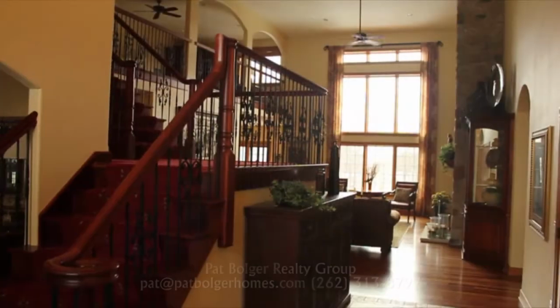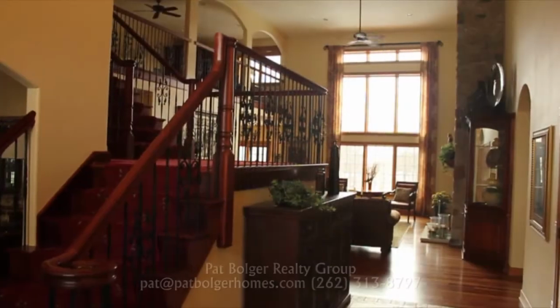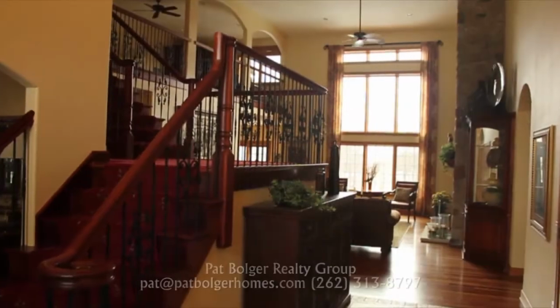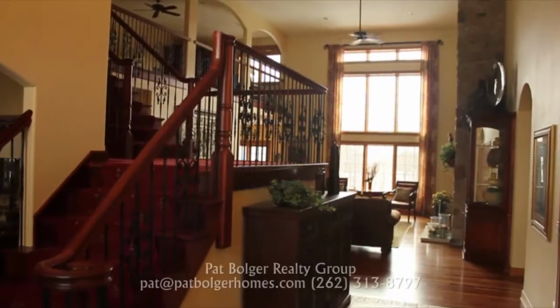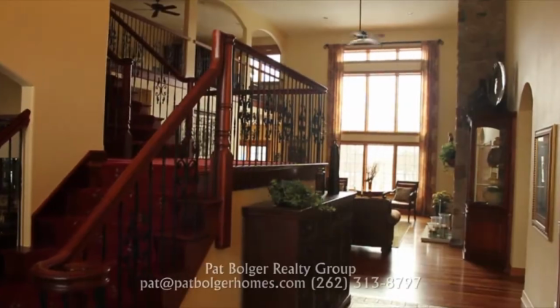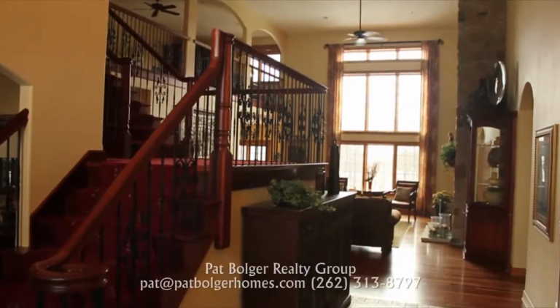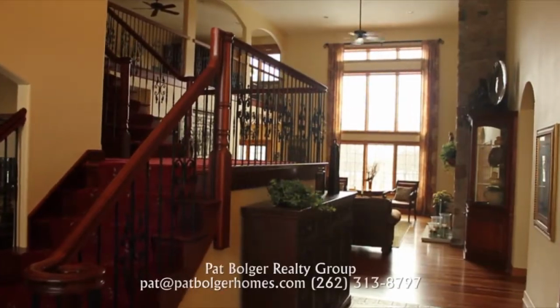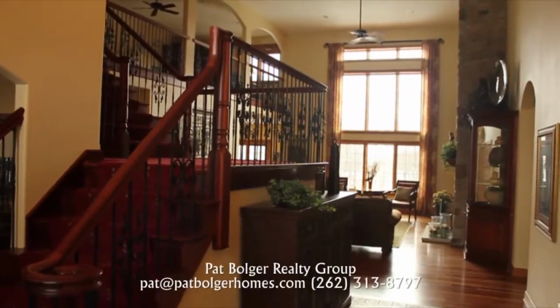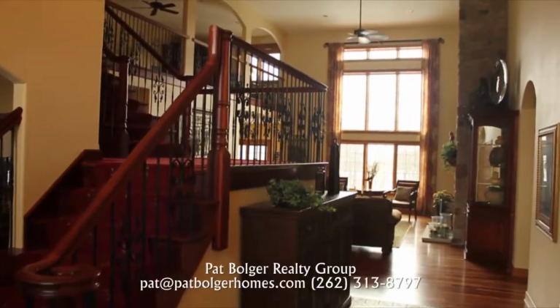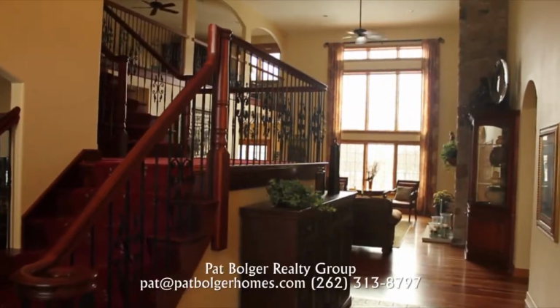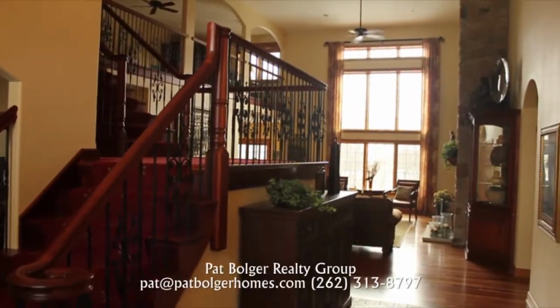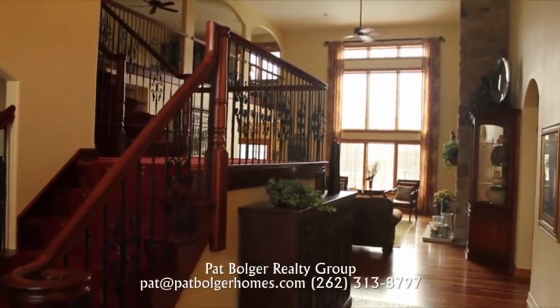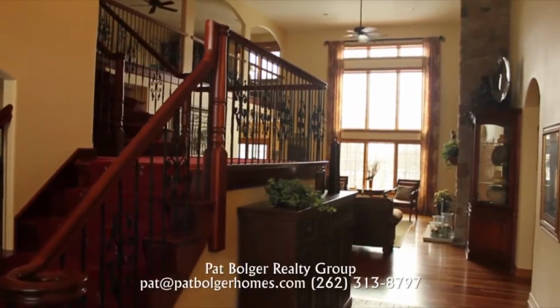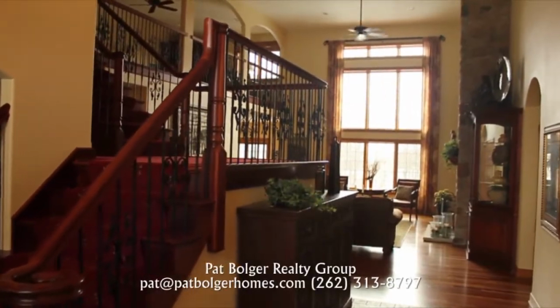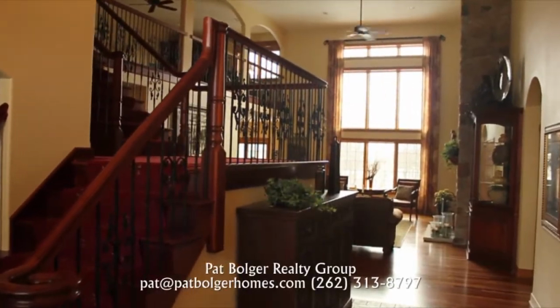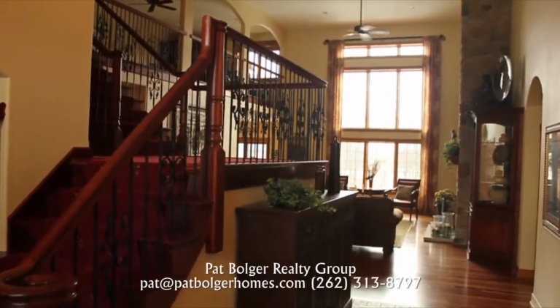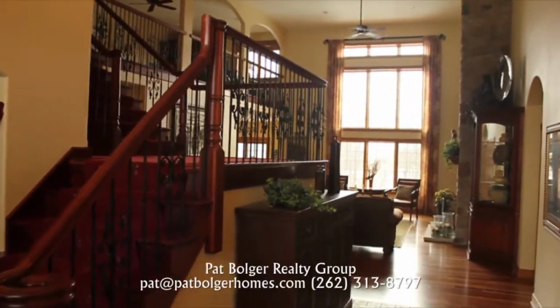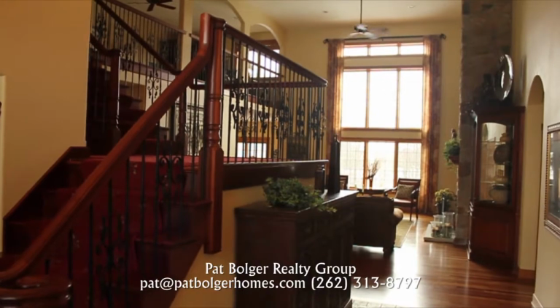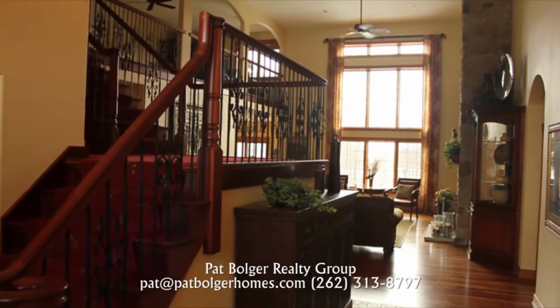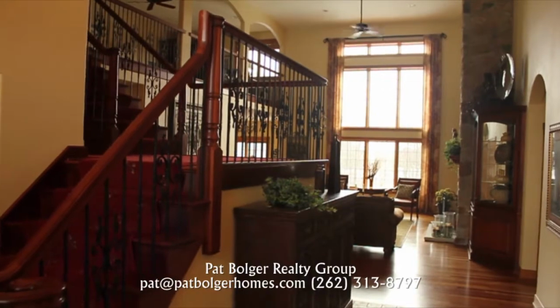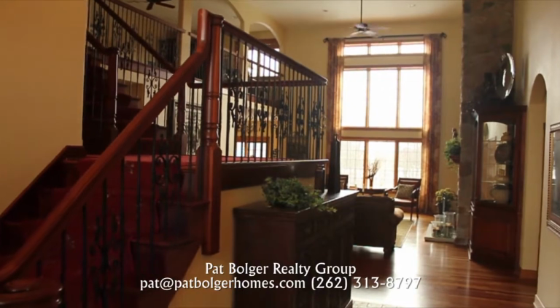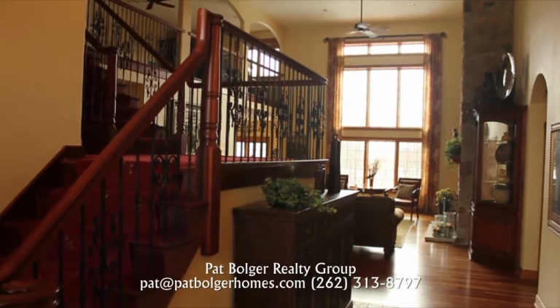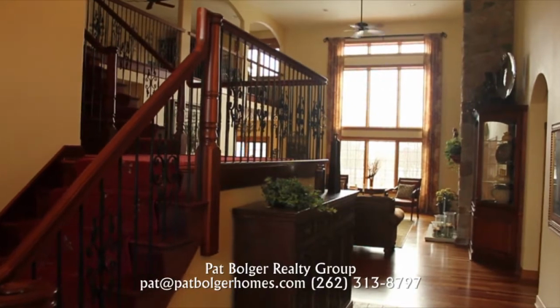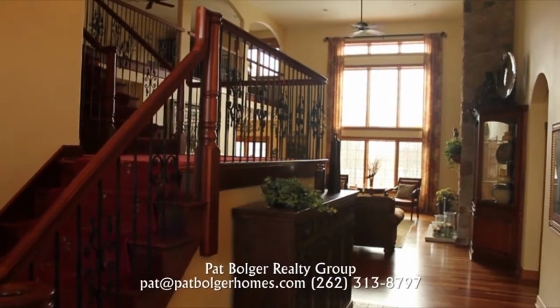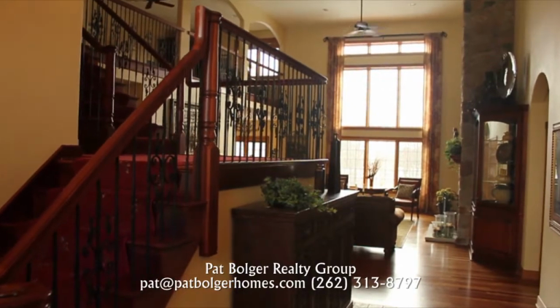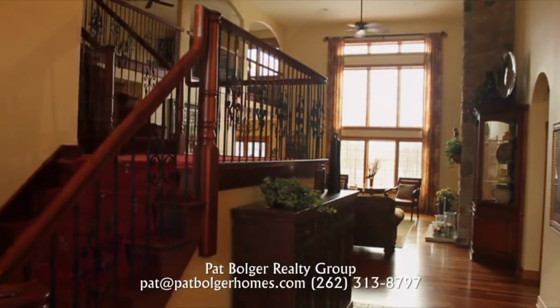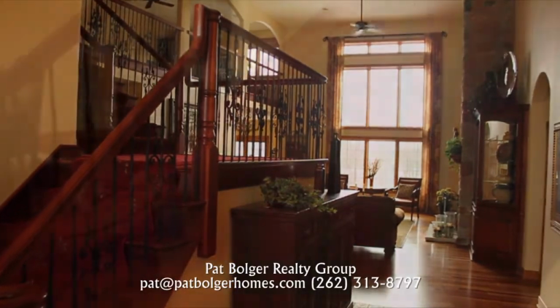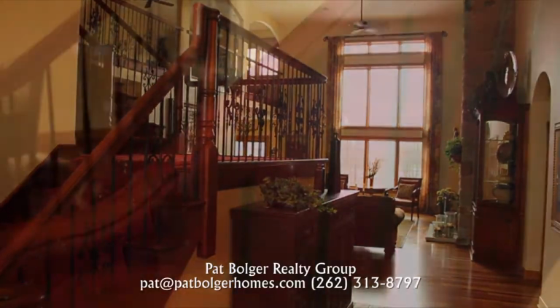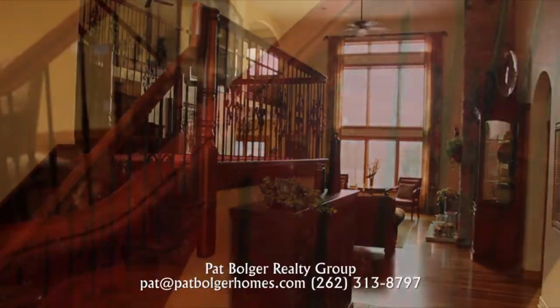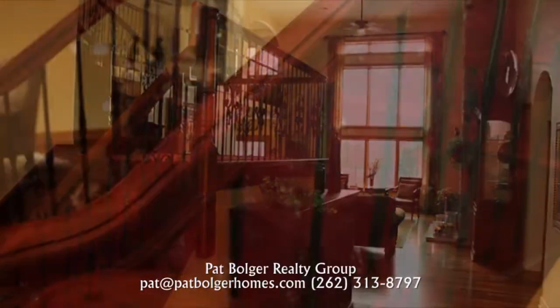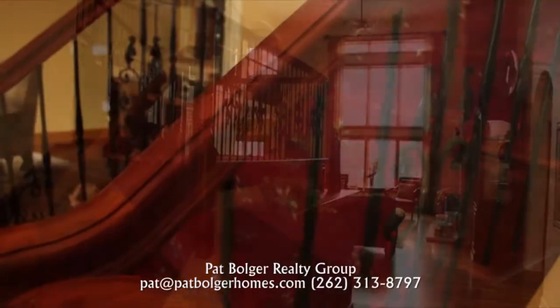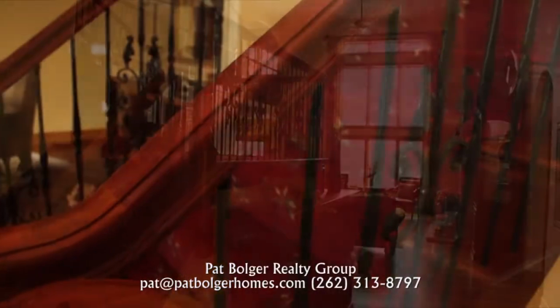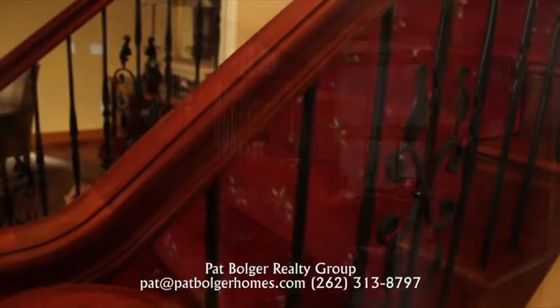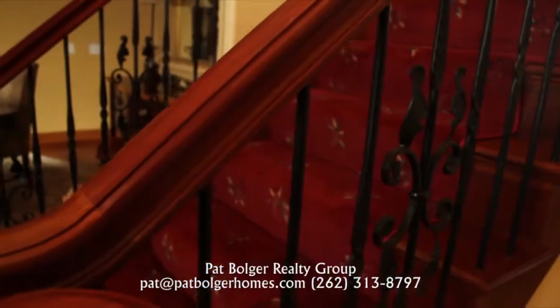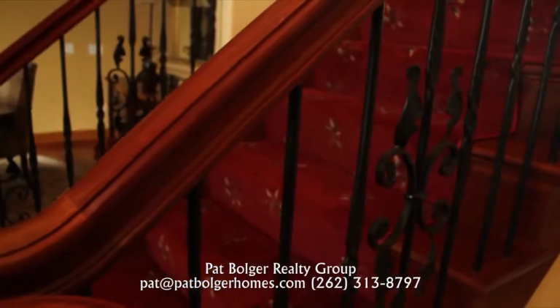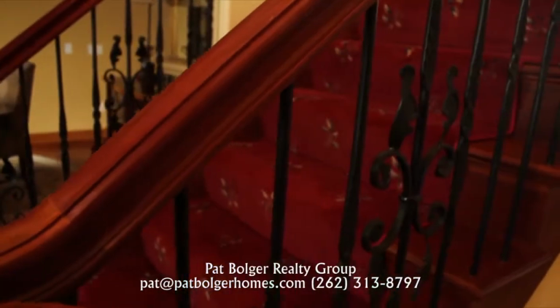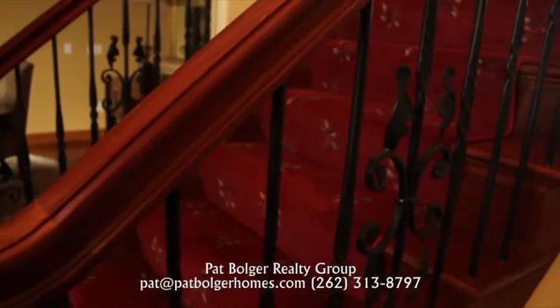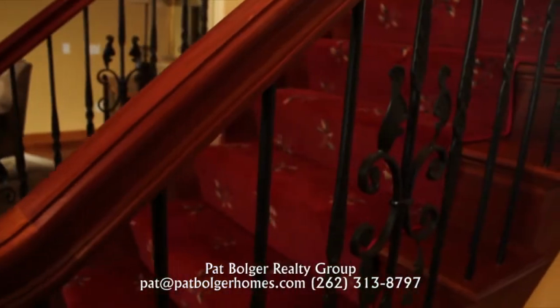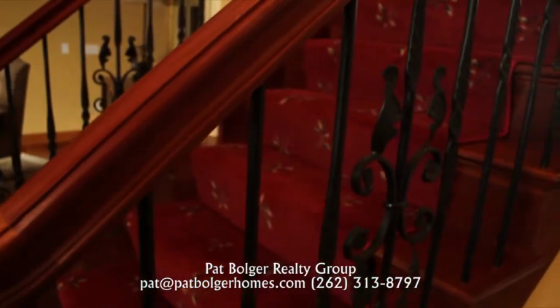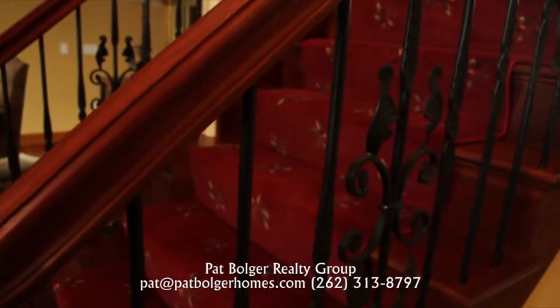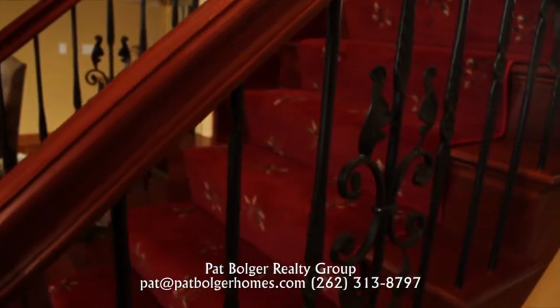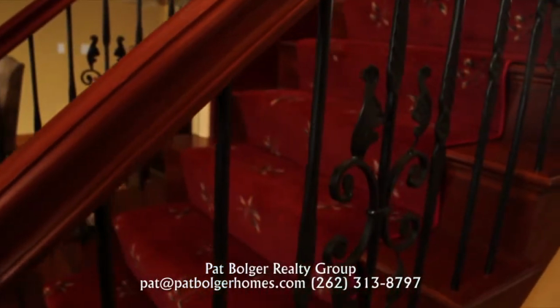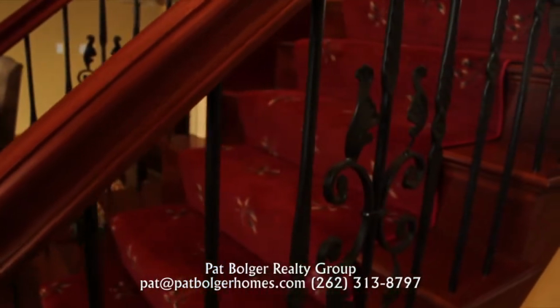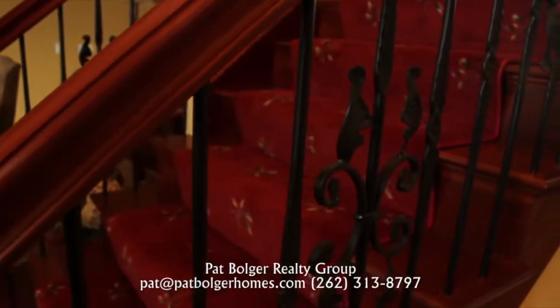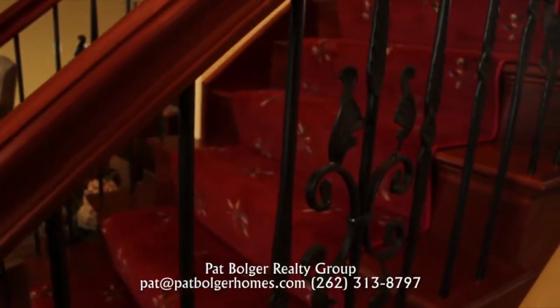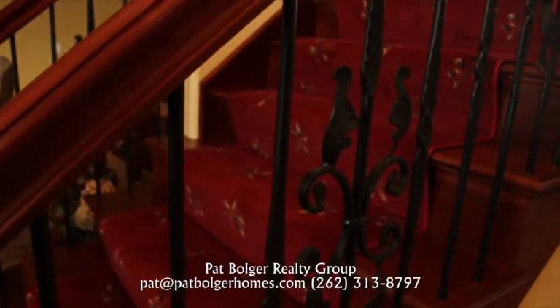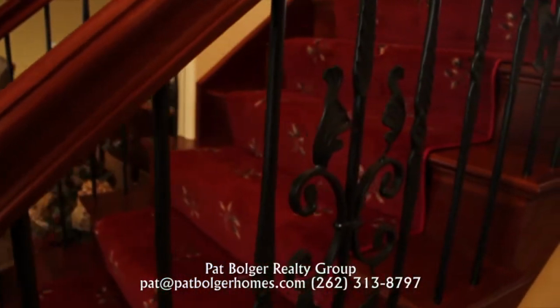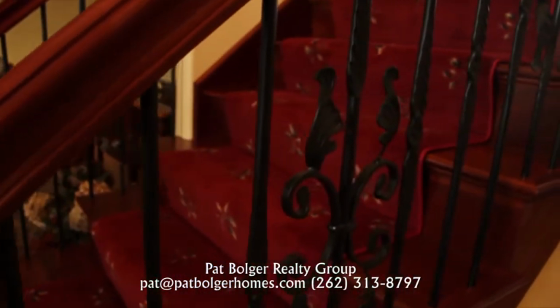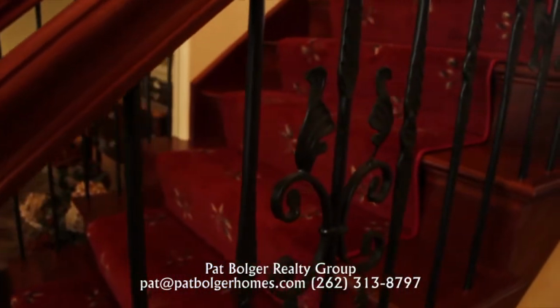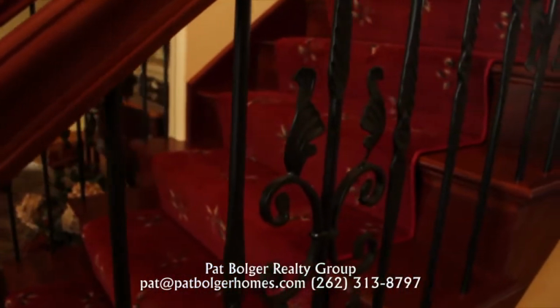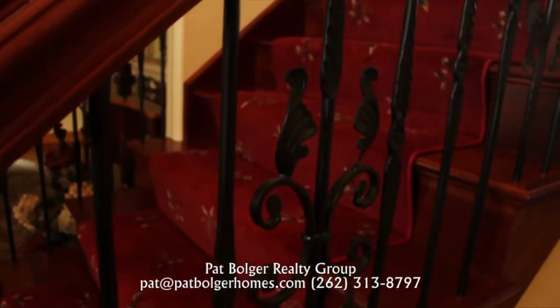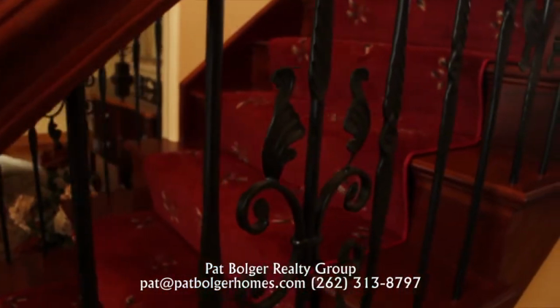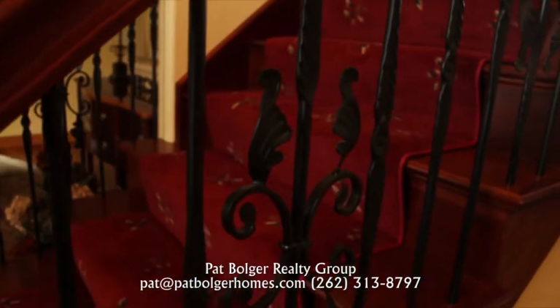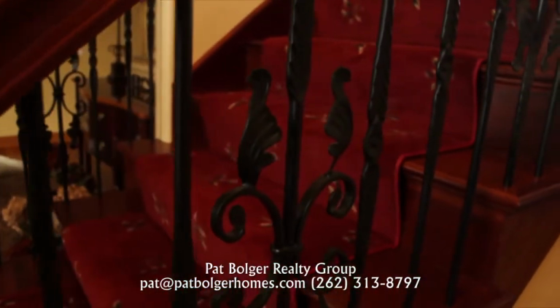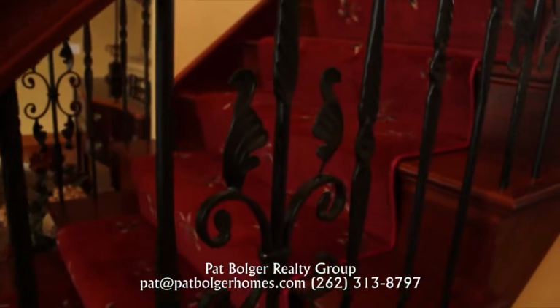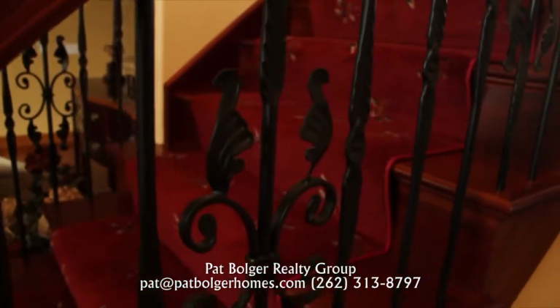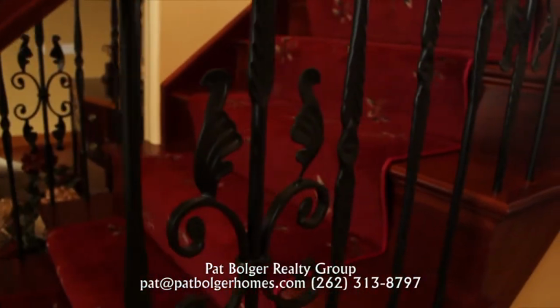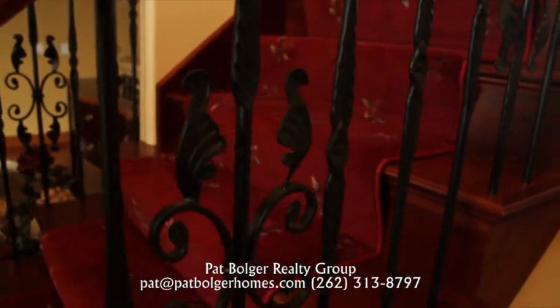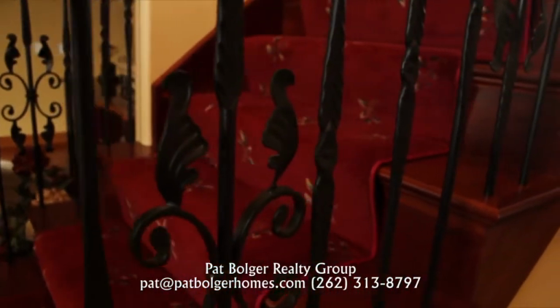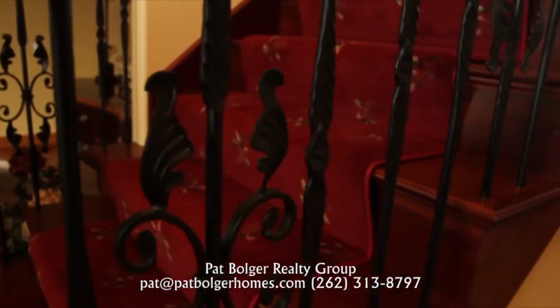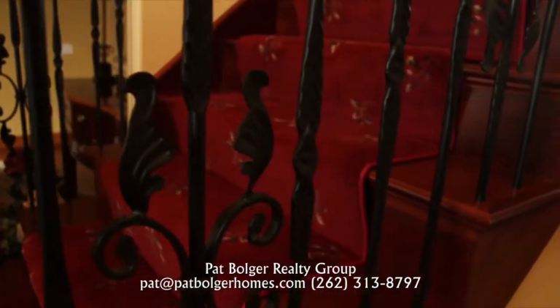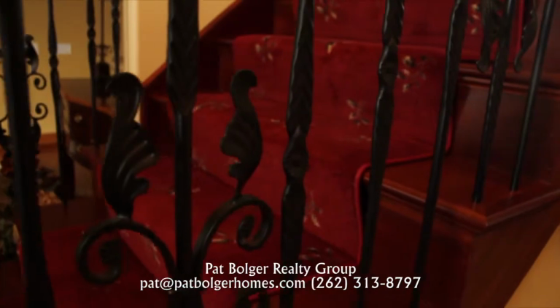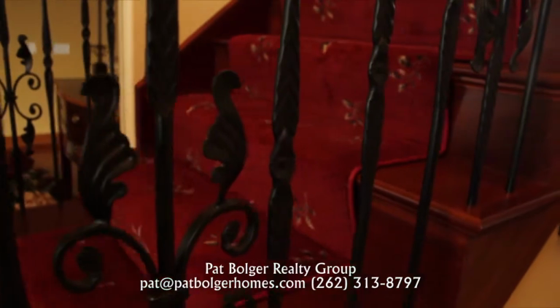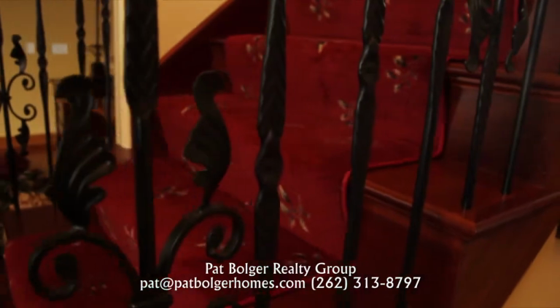Voluminous ceilings create a memorable entryway. The staircase is grand with custom wood and ironwork.